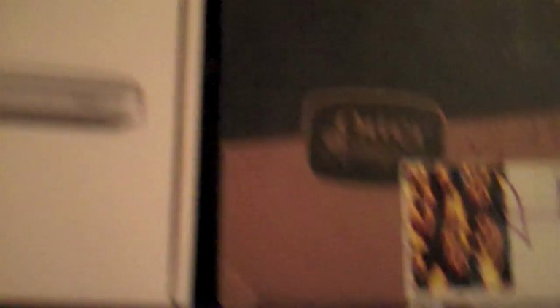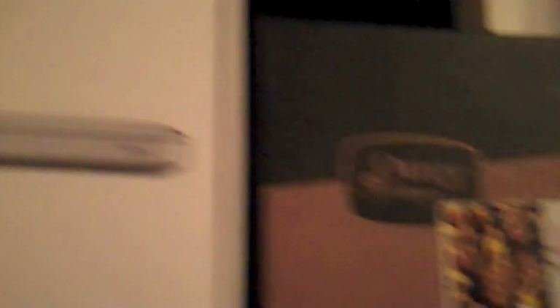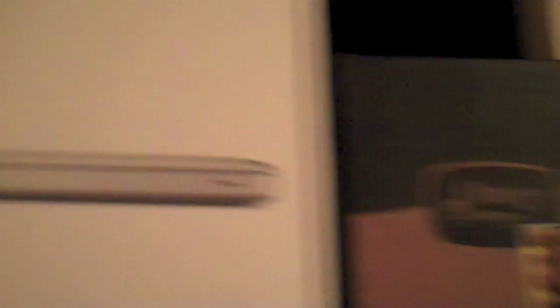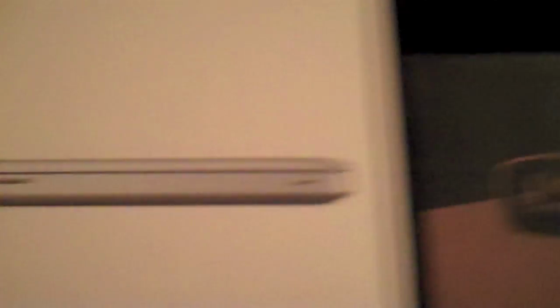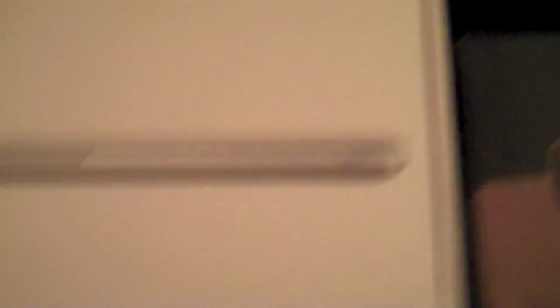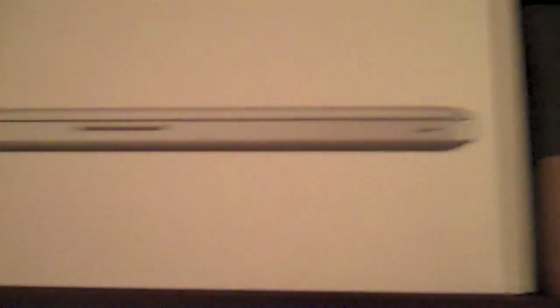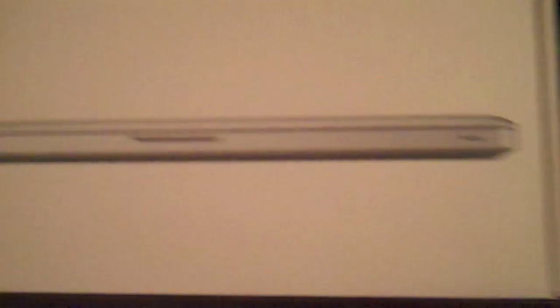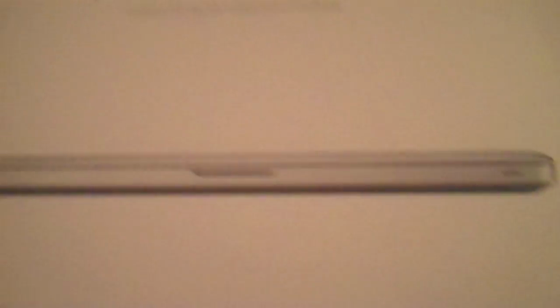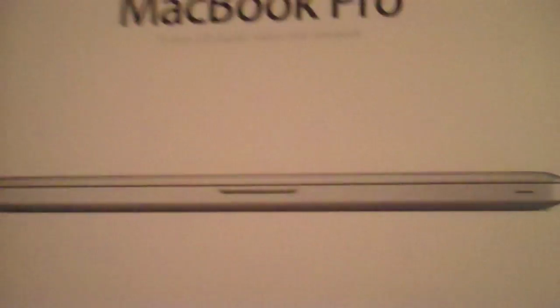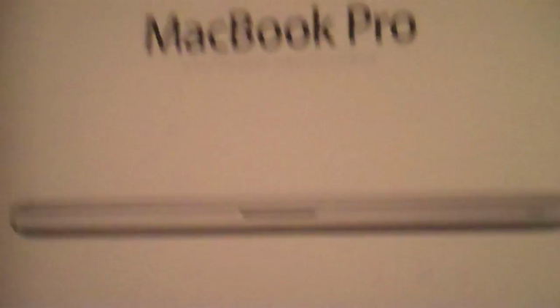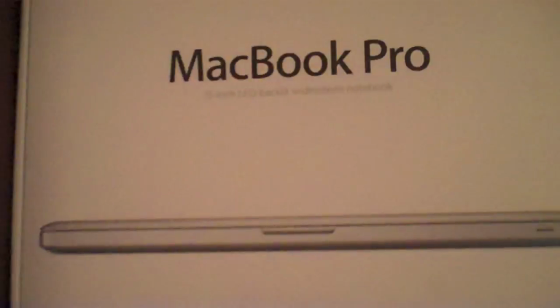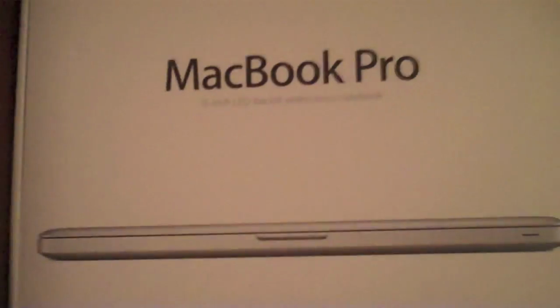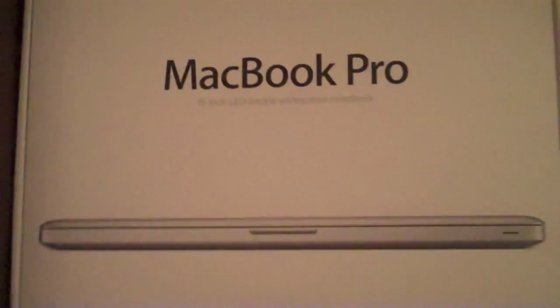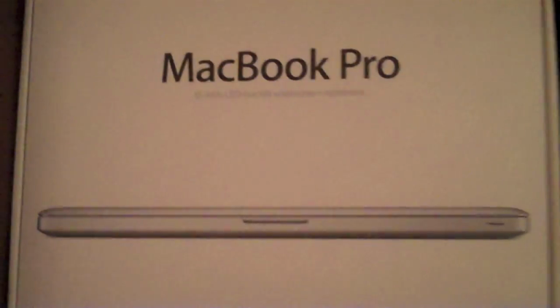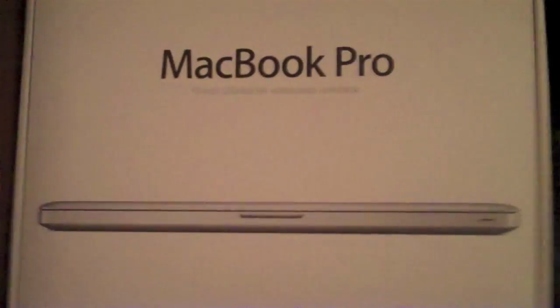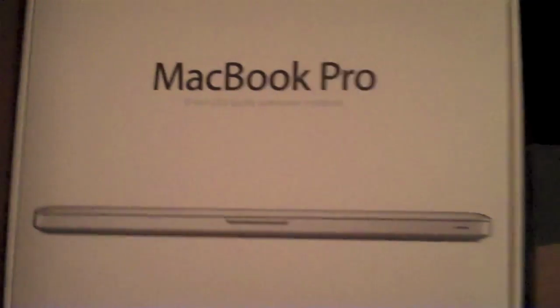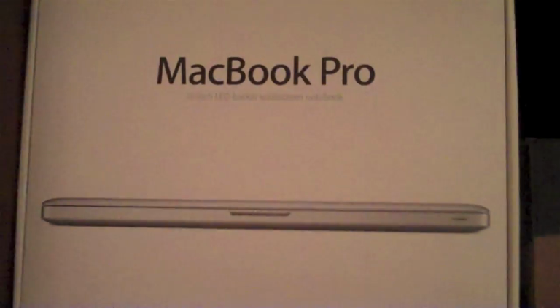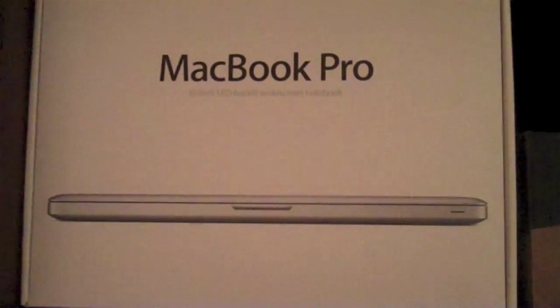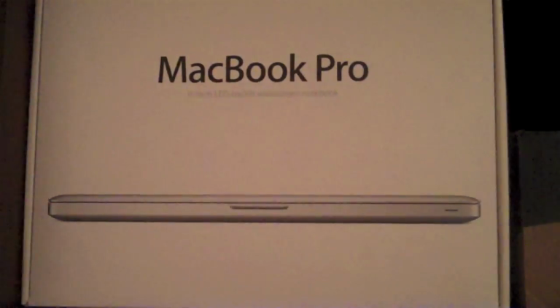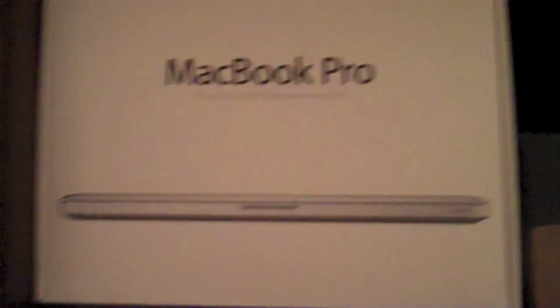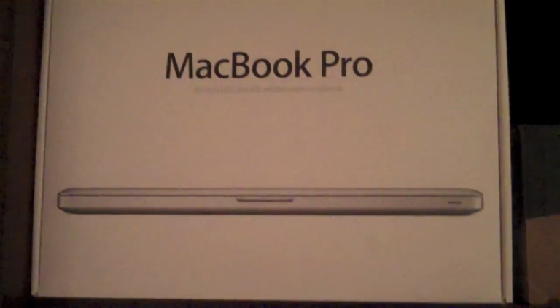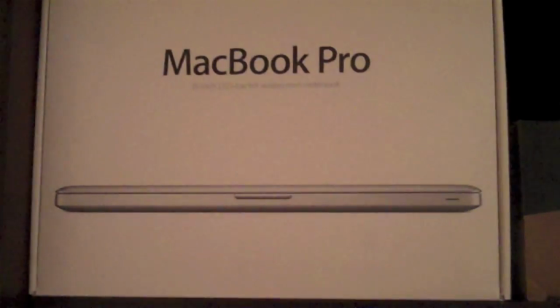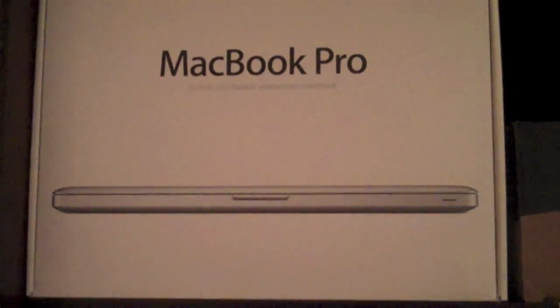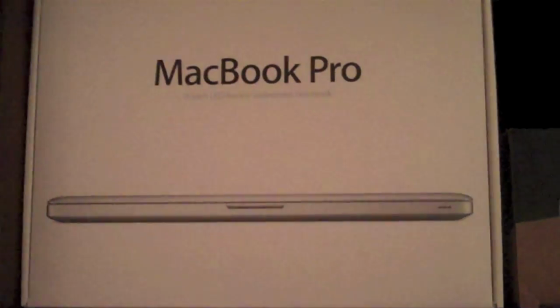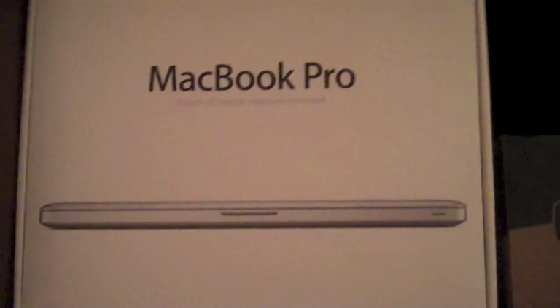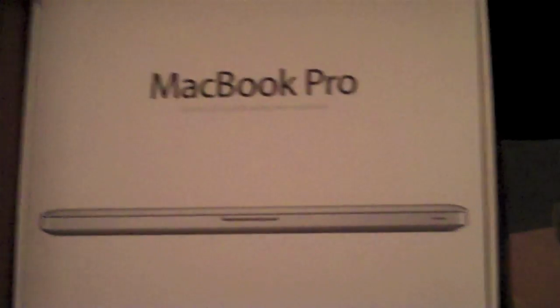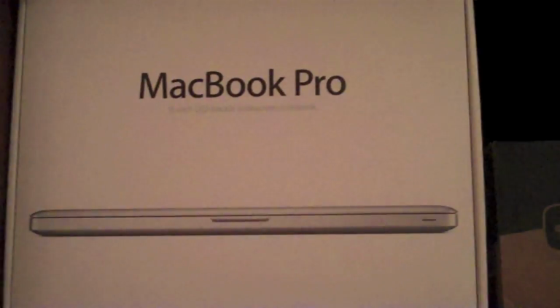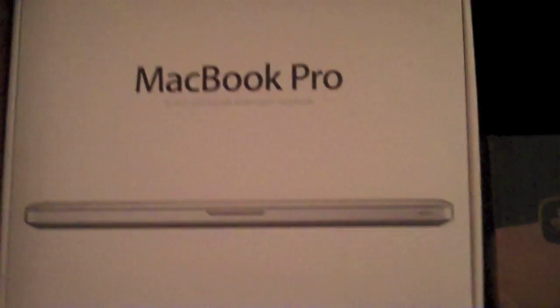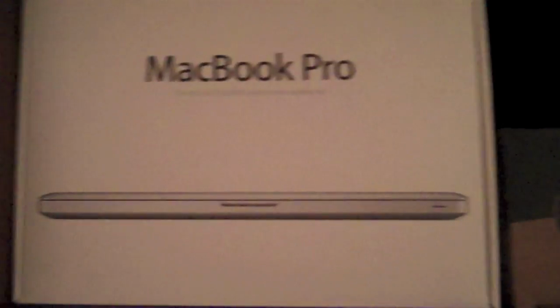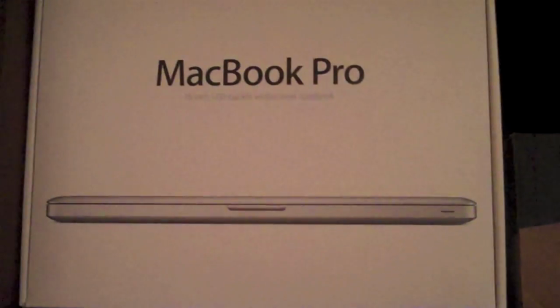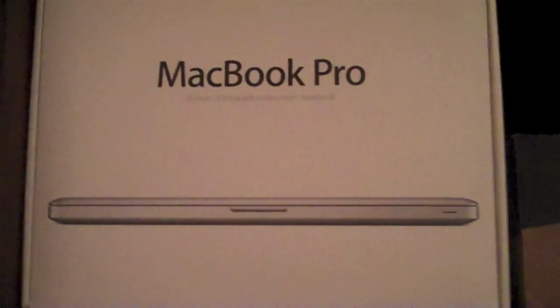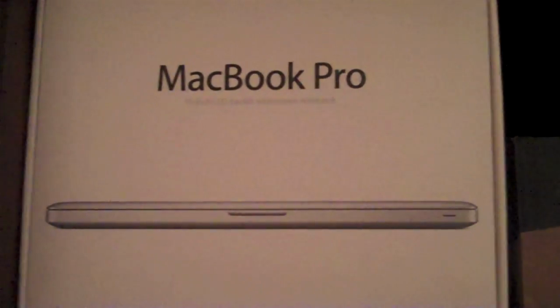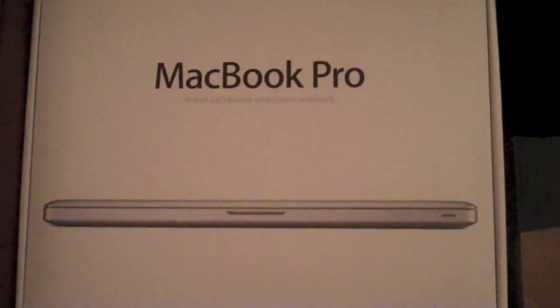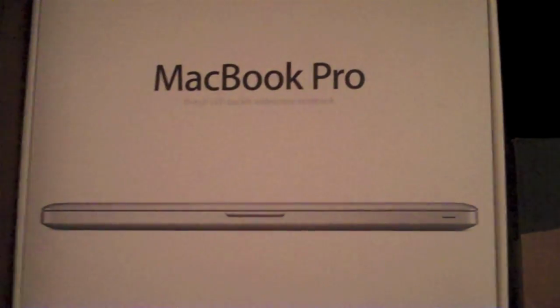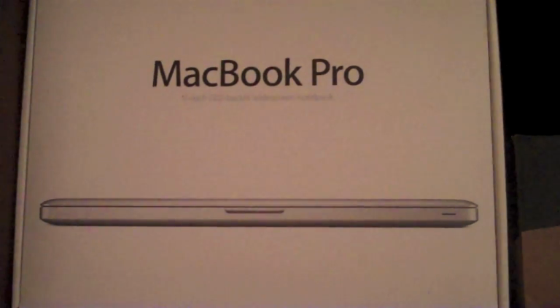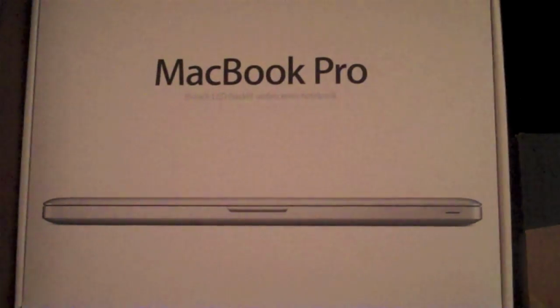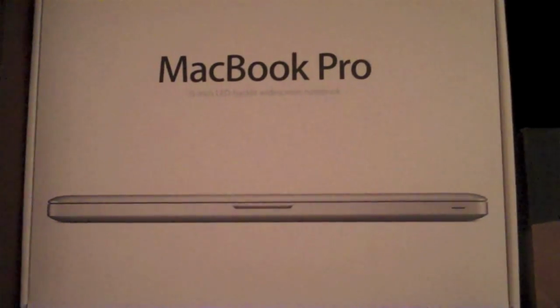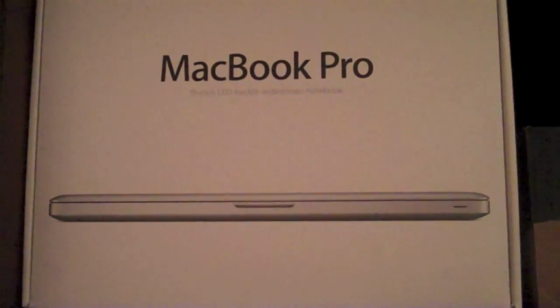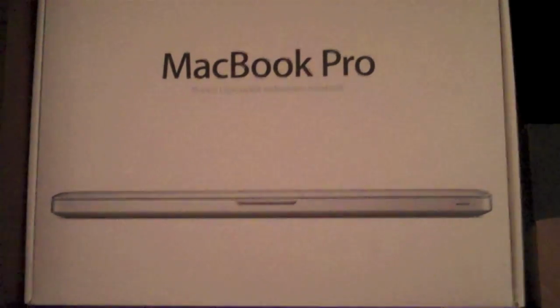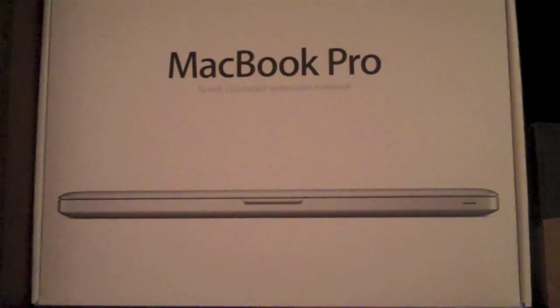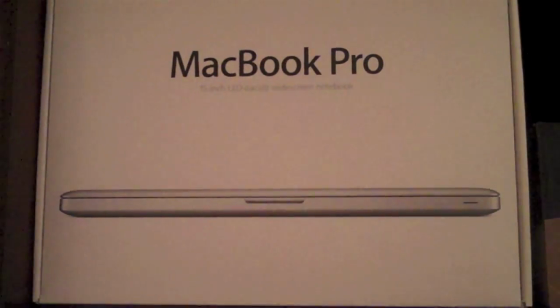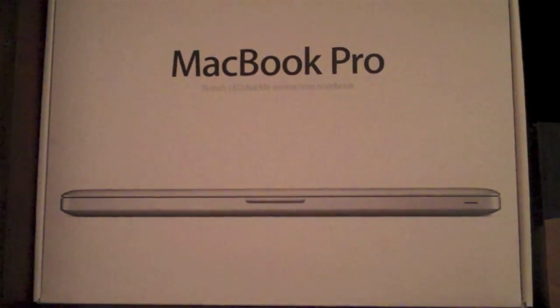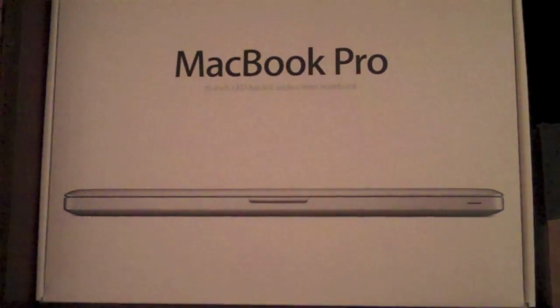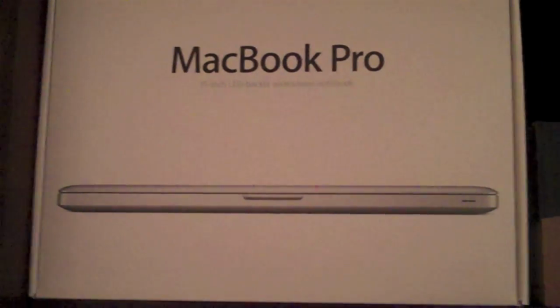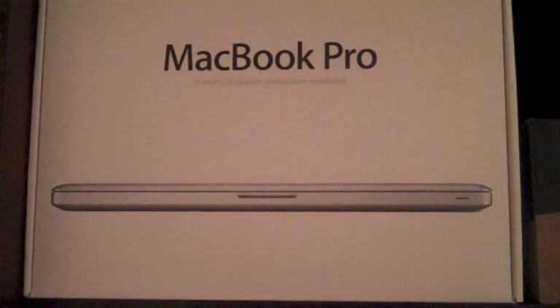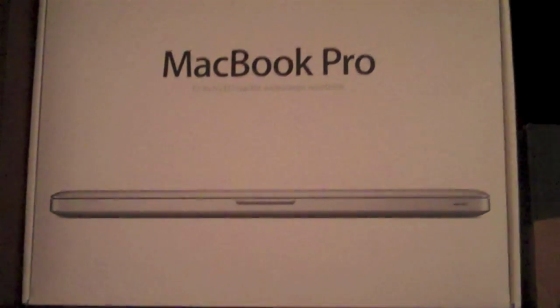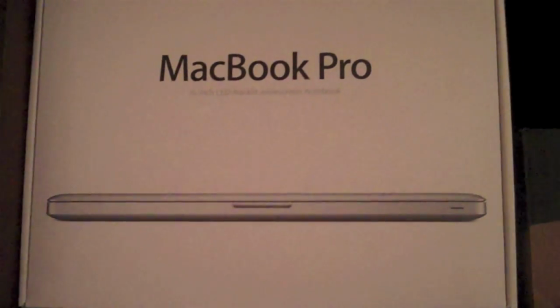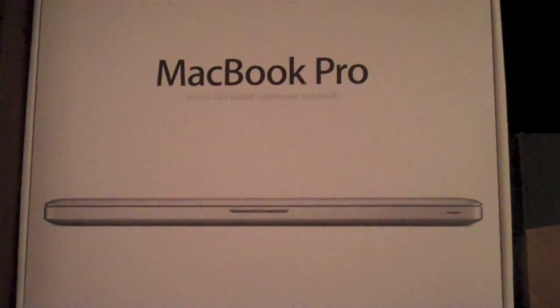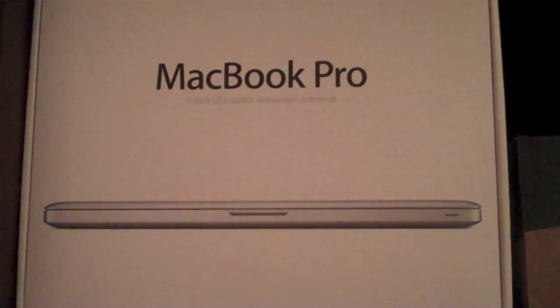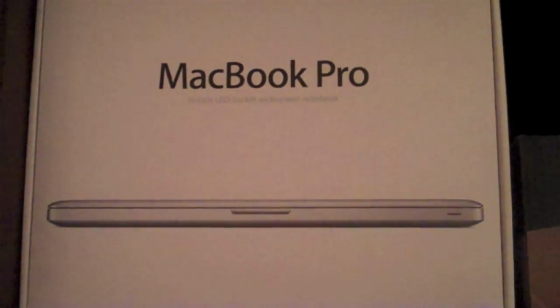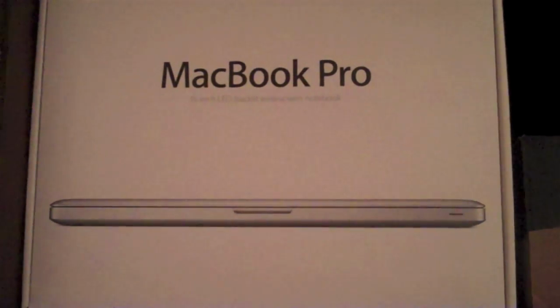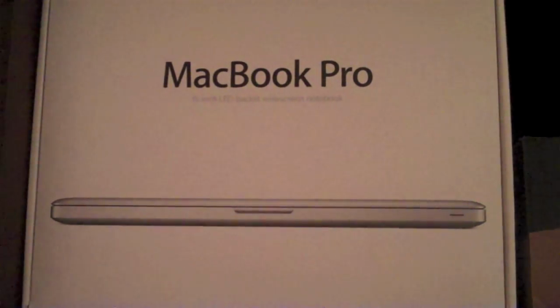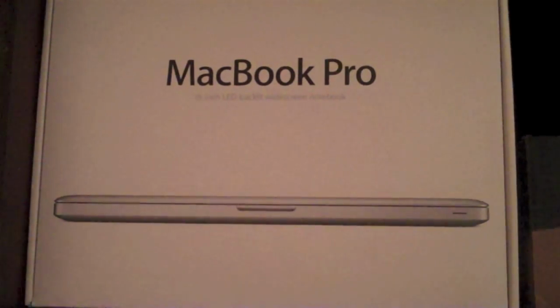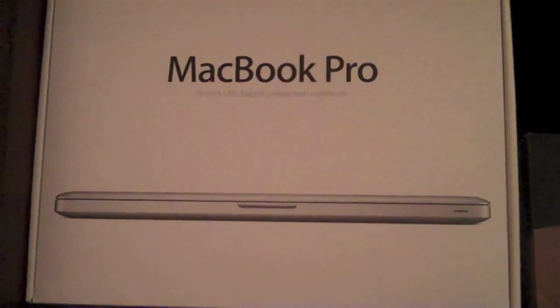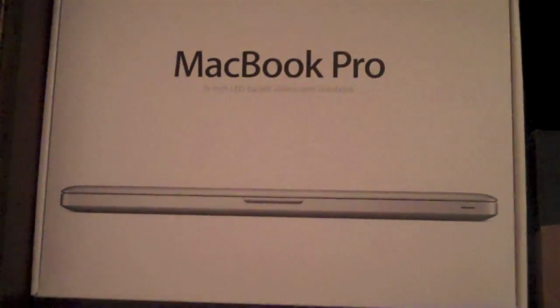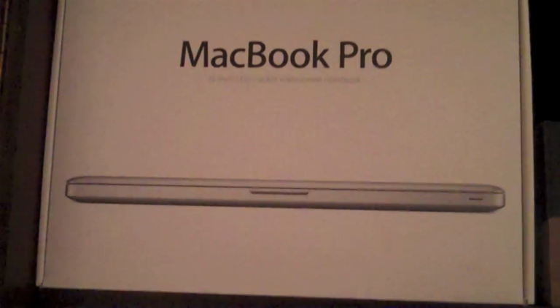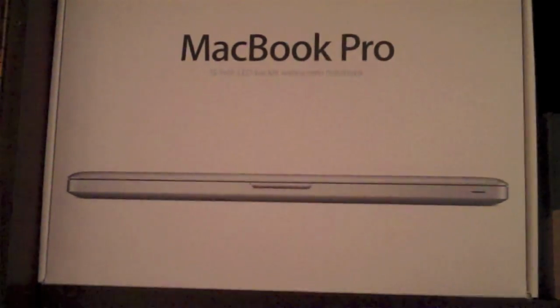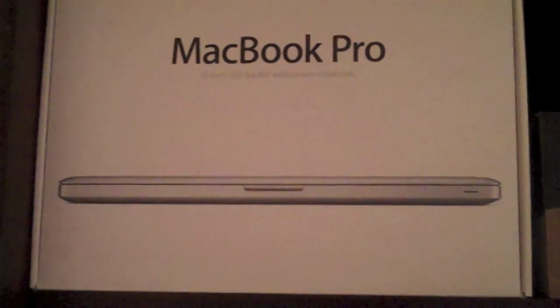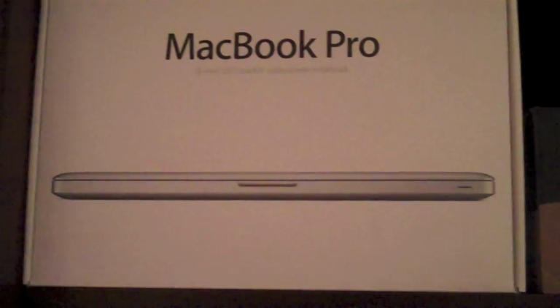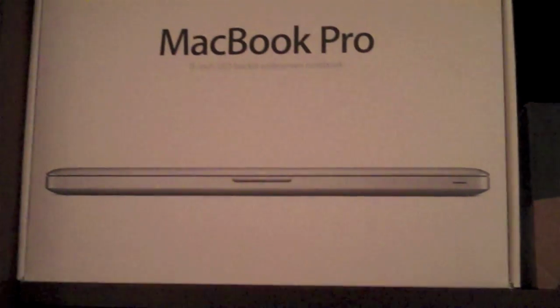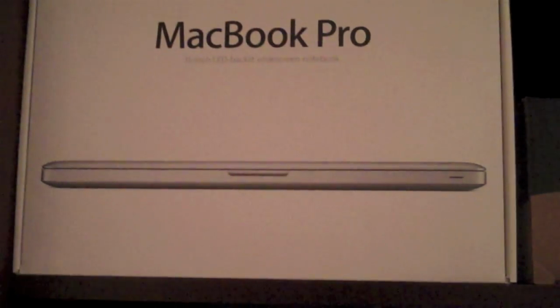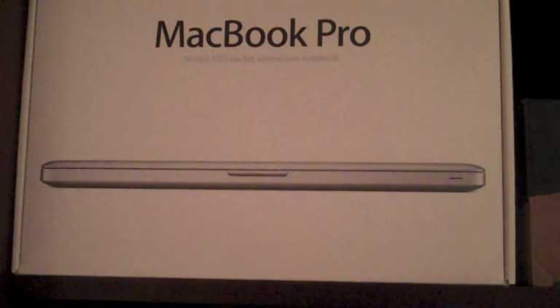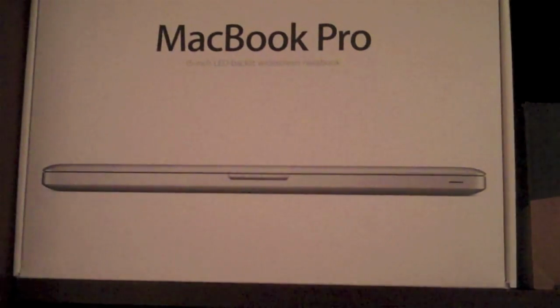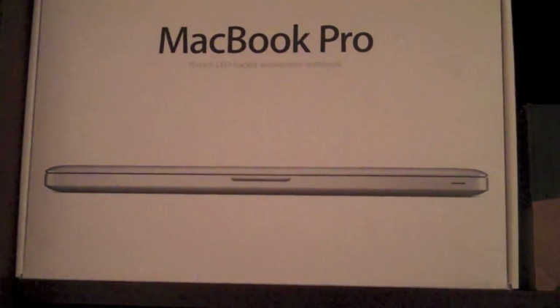Next I have my MacBook Pro 15-inch i7 processor Thunderbolt. I think it's 2.4 GHz.